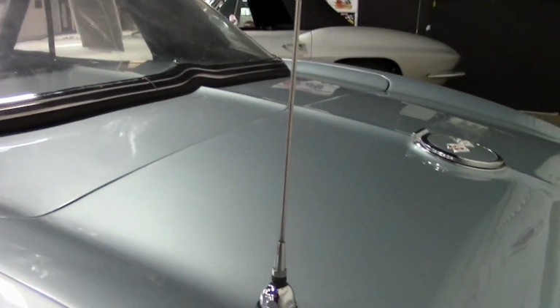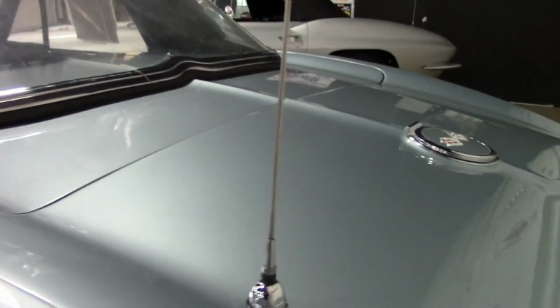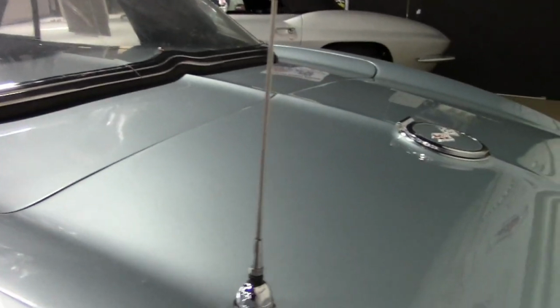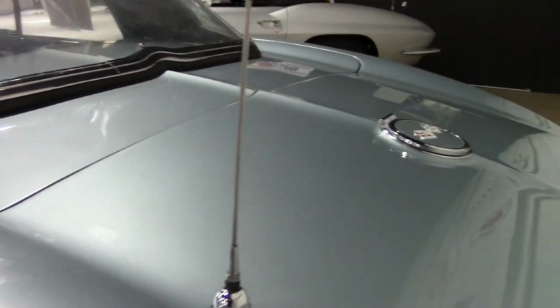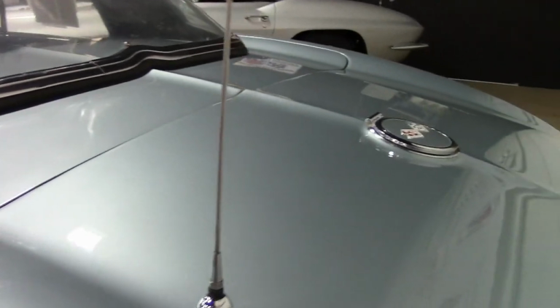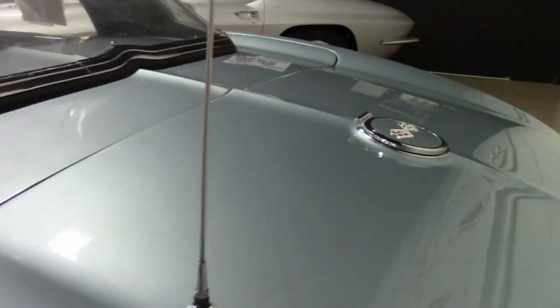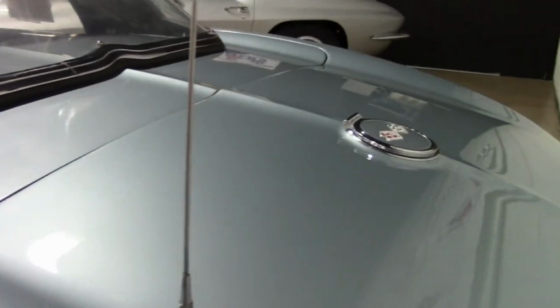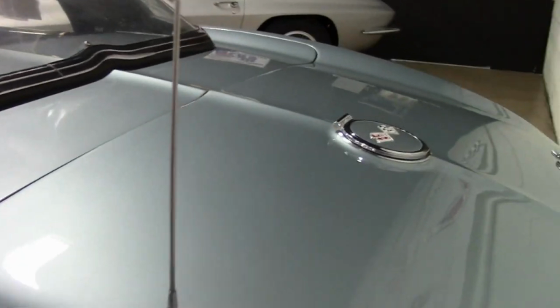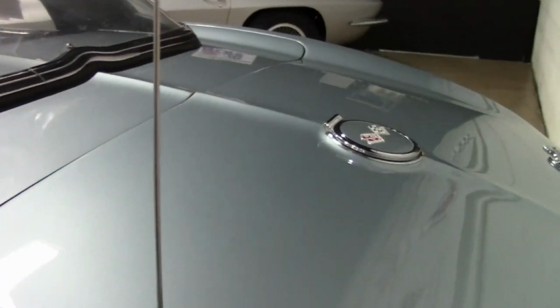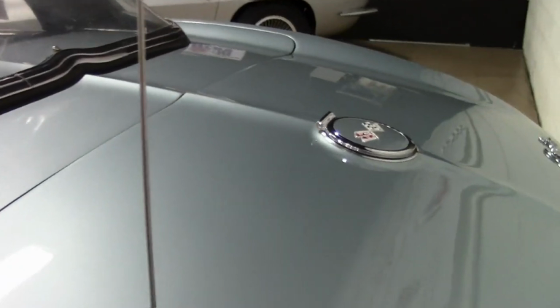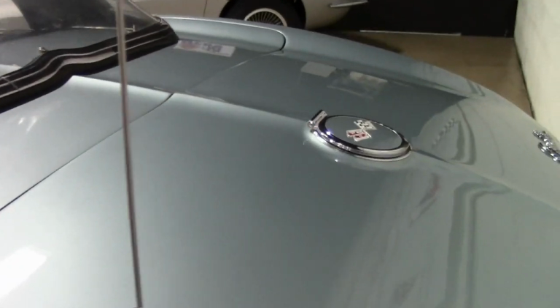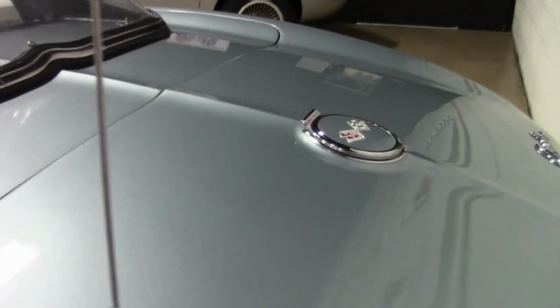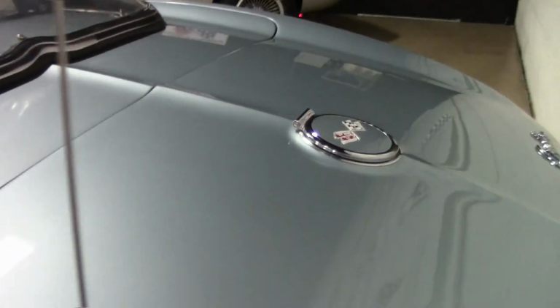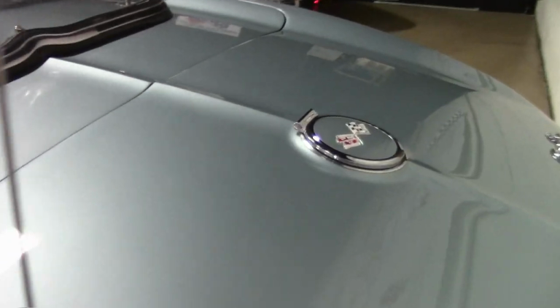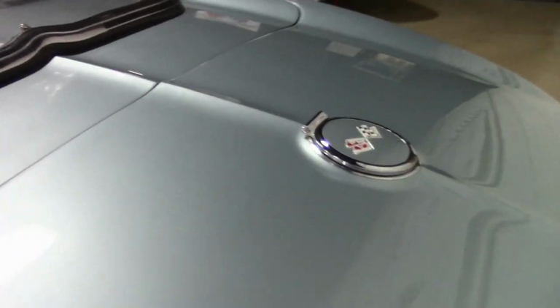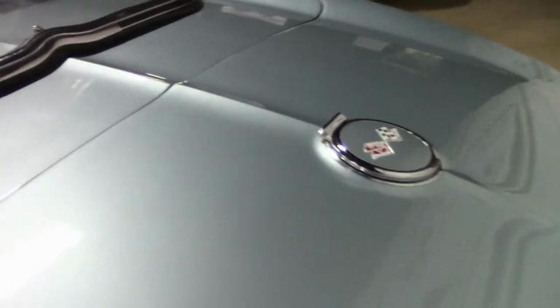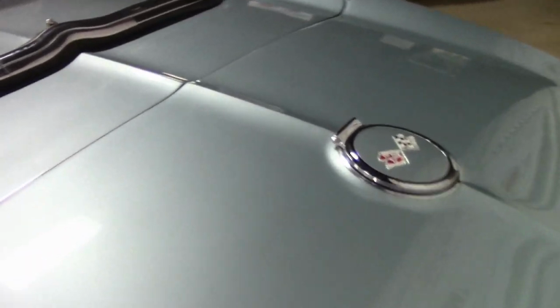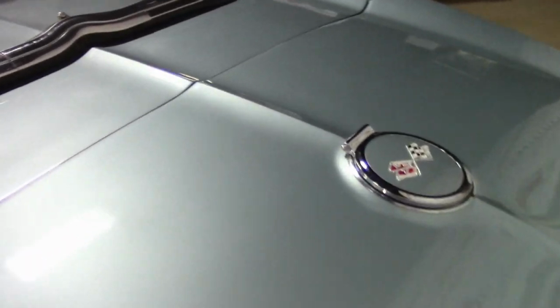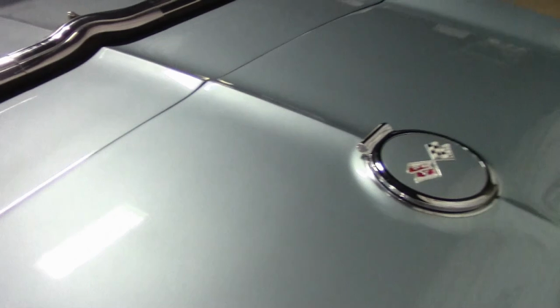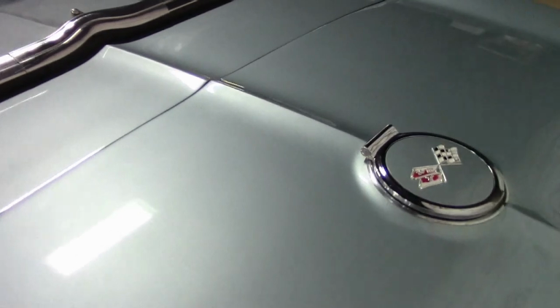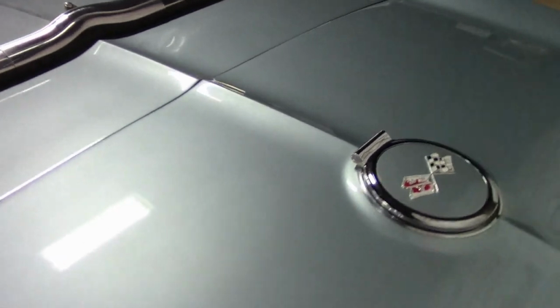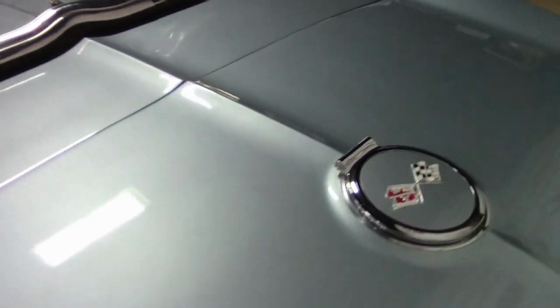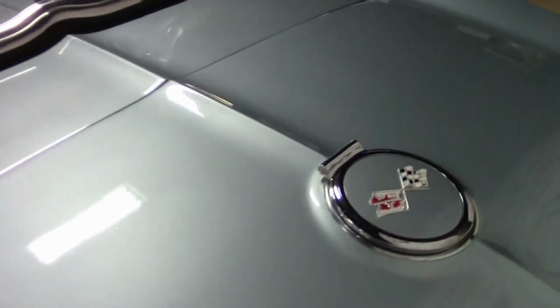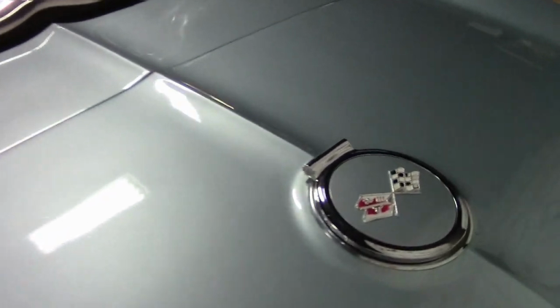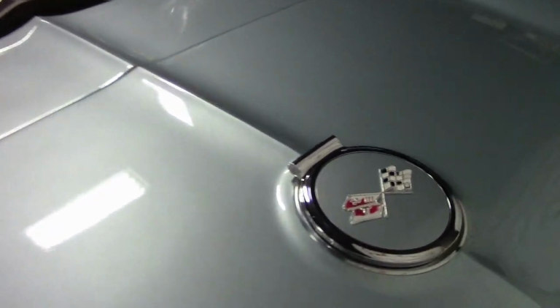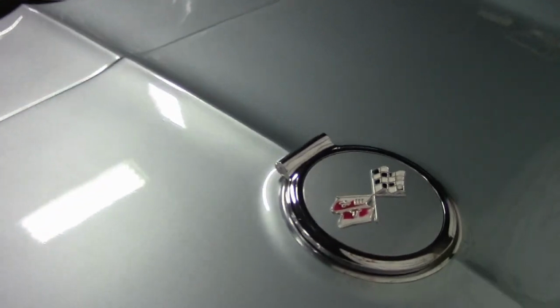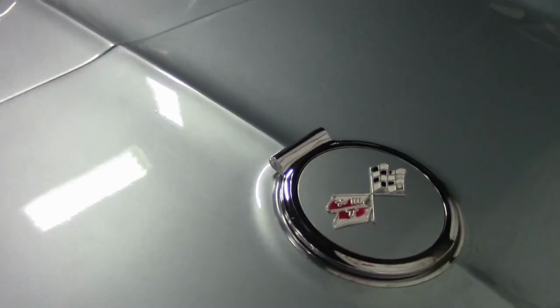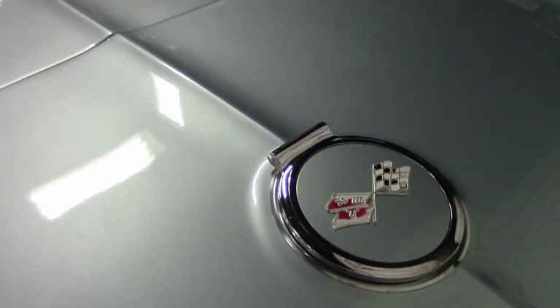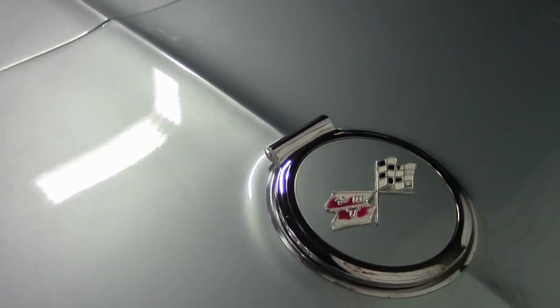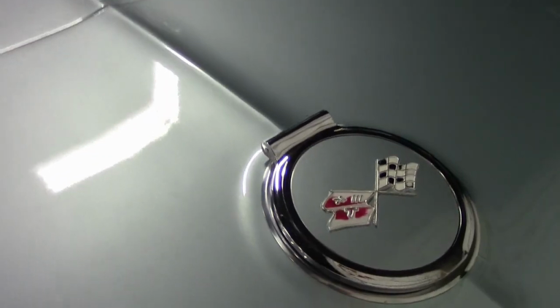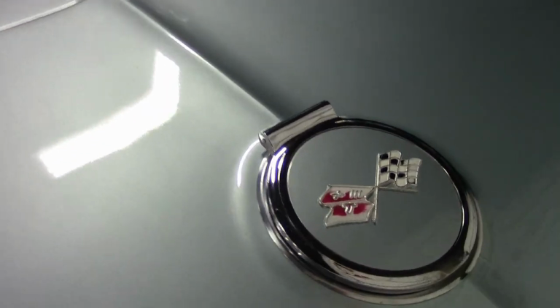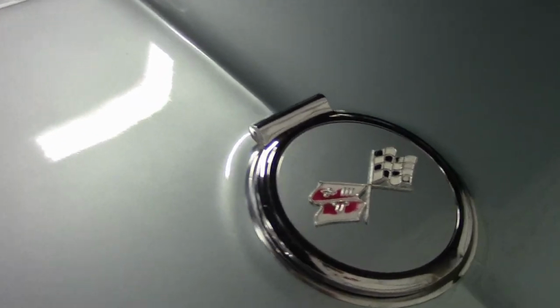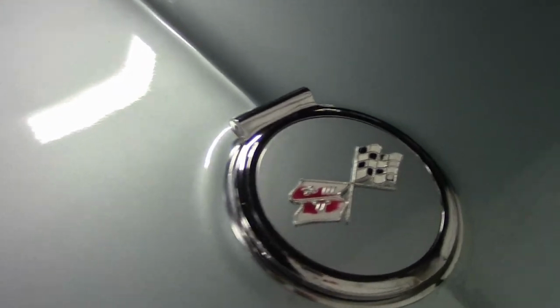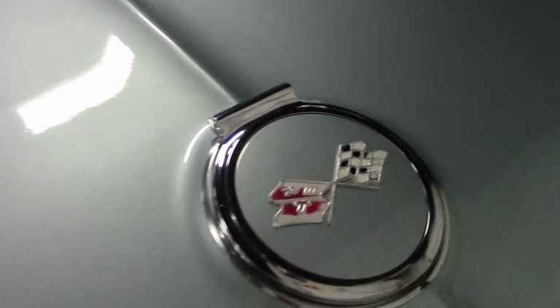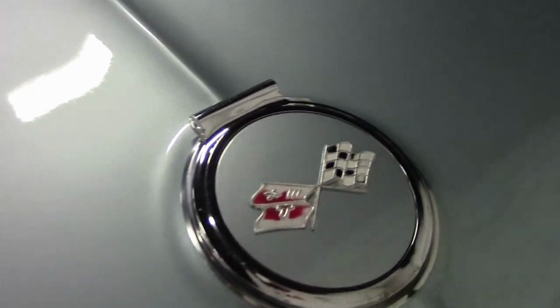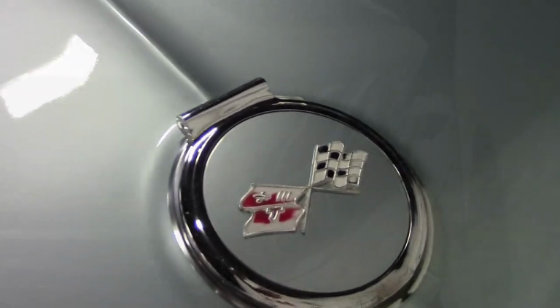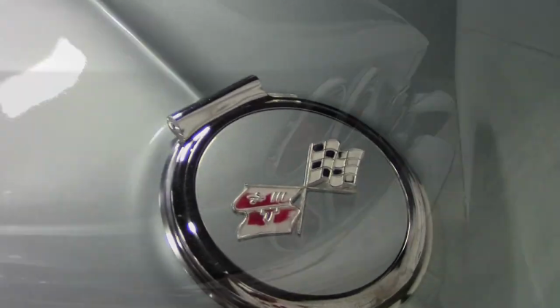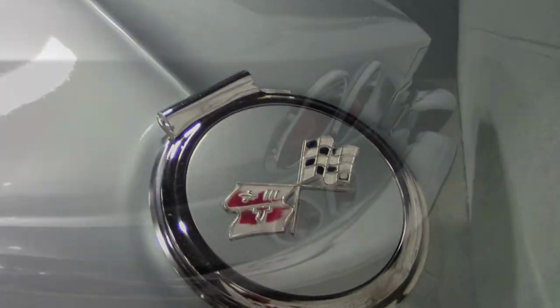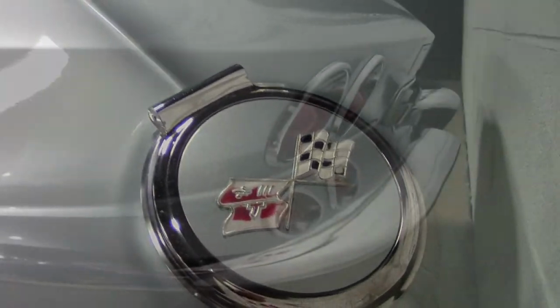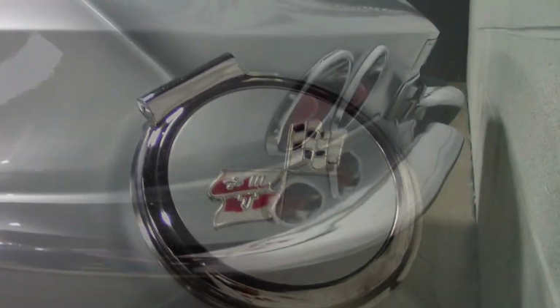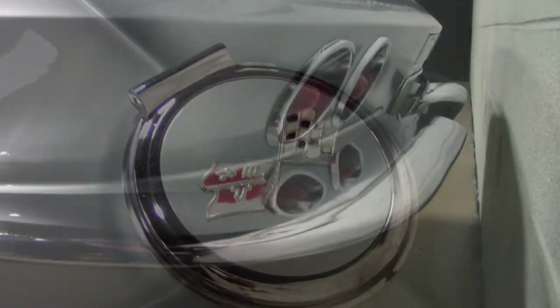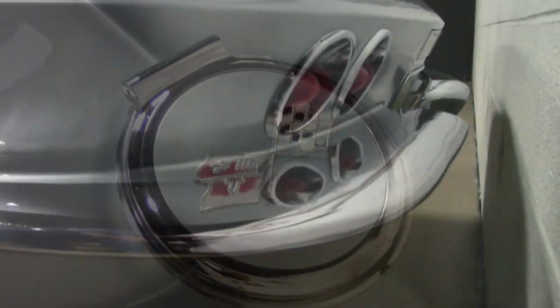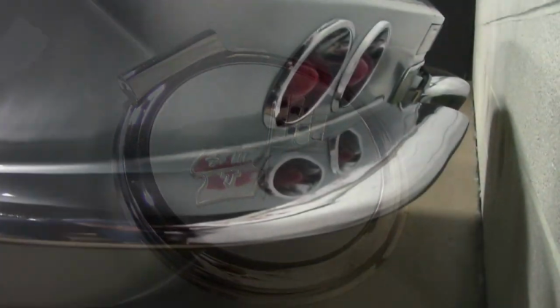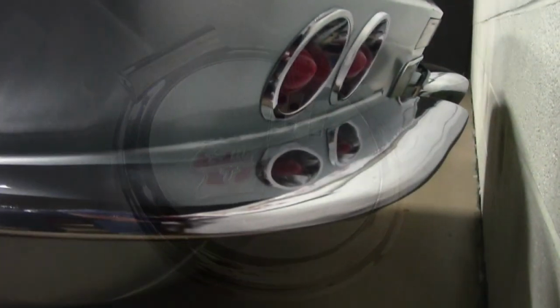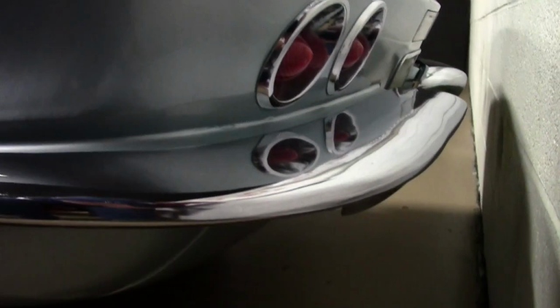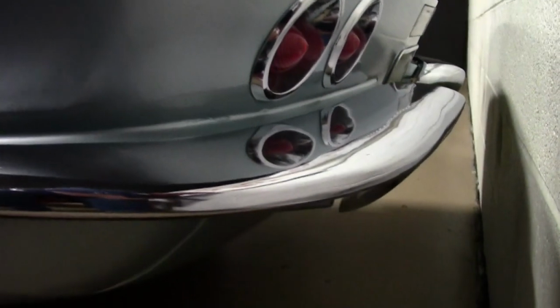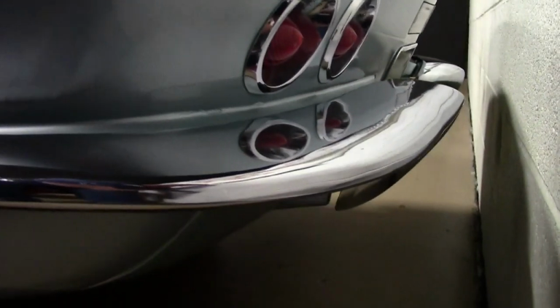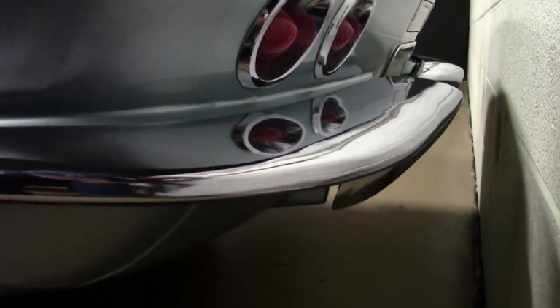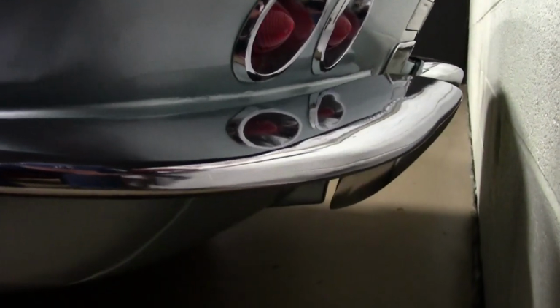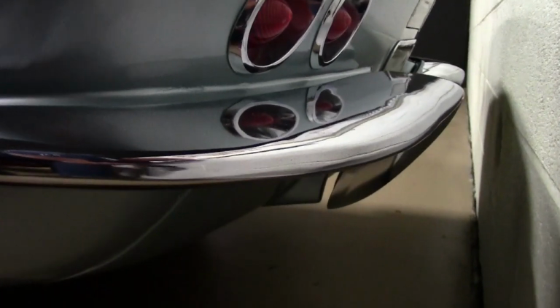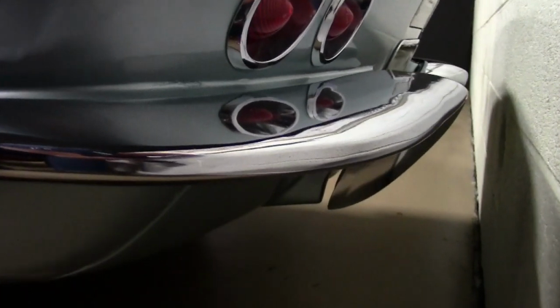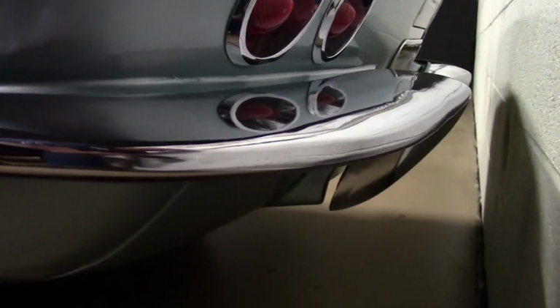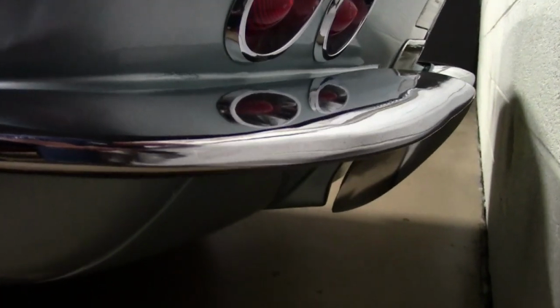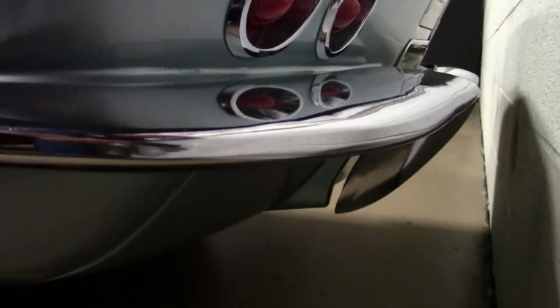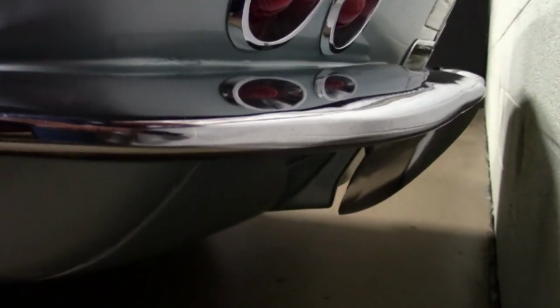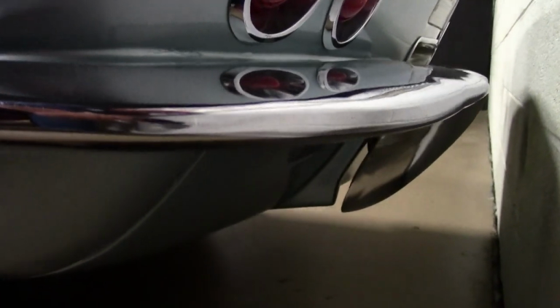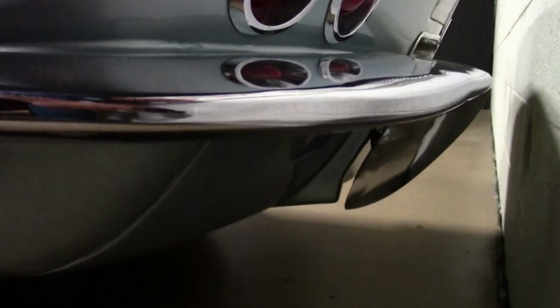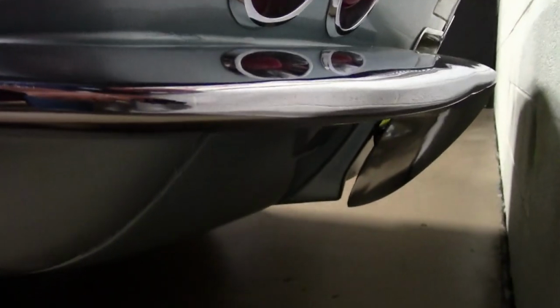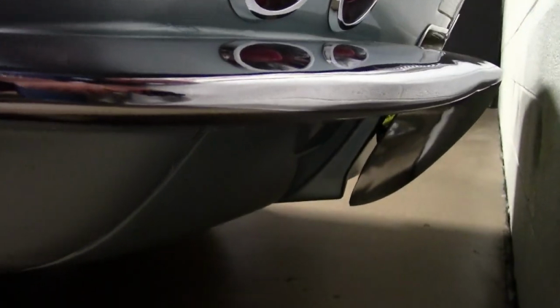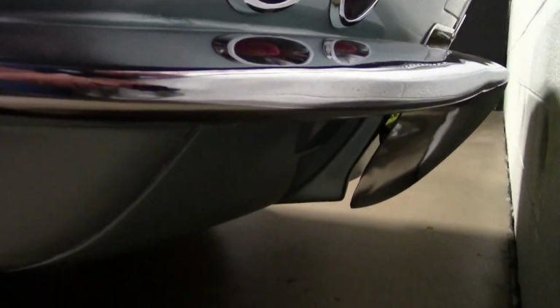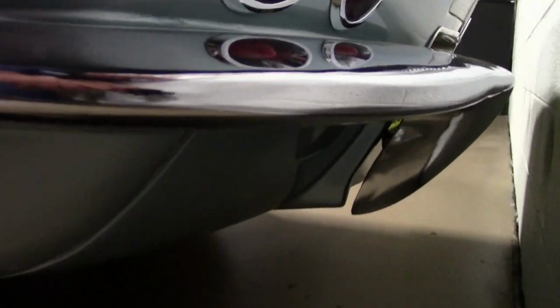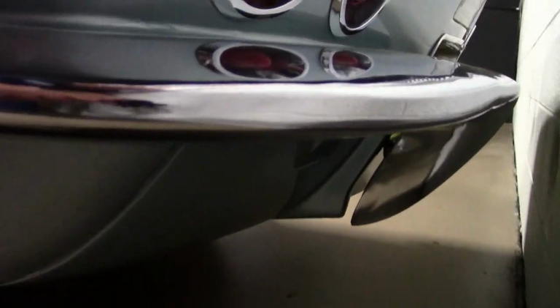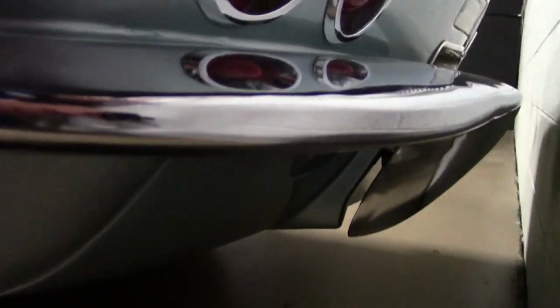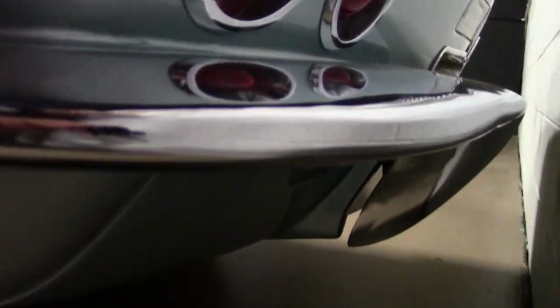The rally wheels are in great condition, and the radial whitewall tires show an average of 9/32nds tread depth remaining.